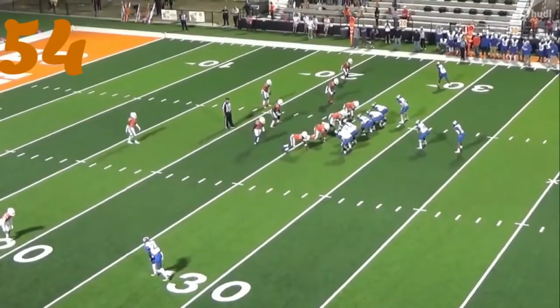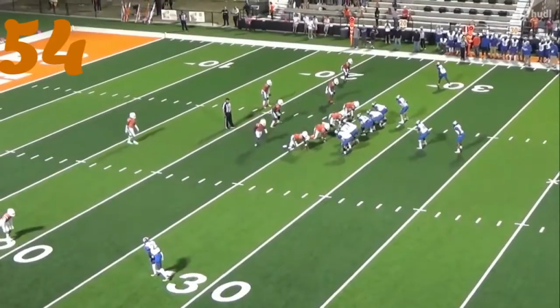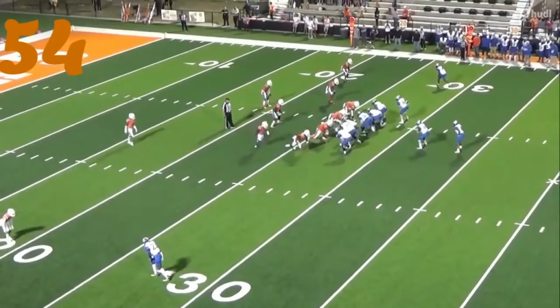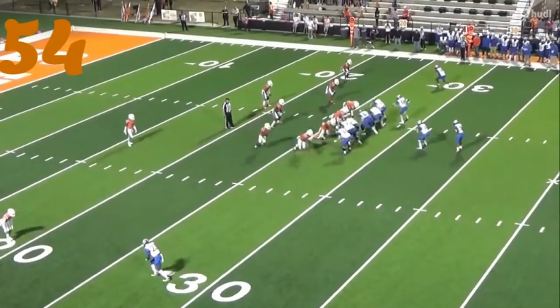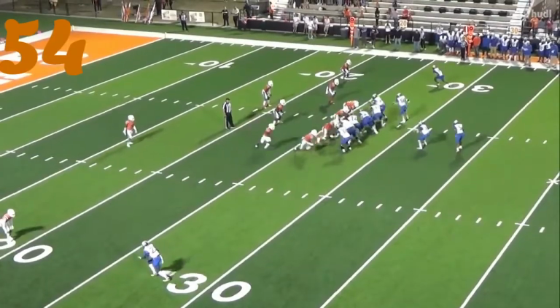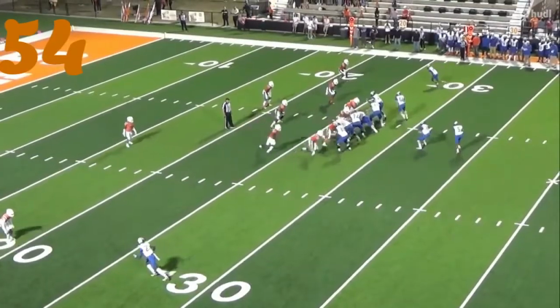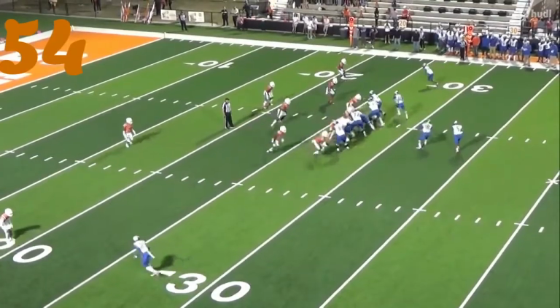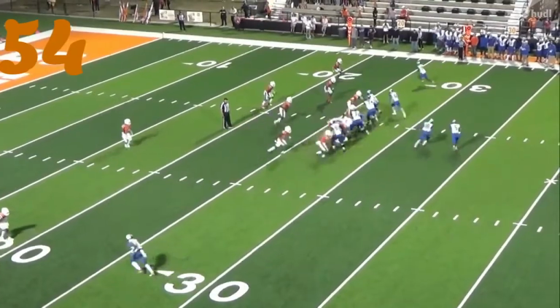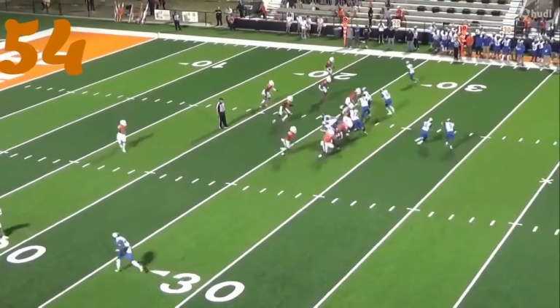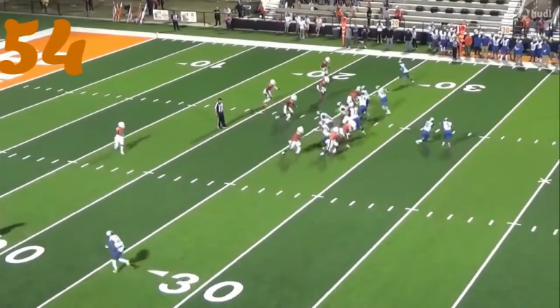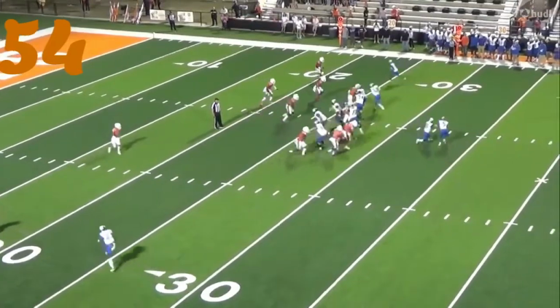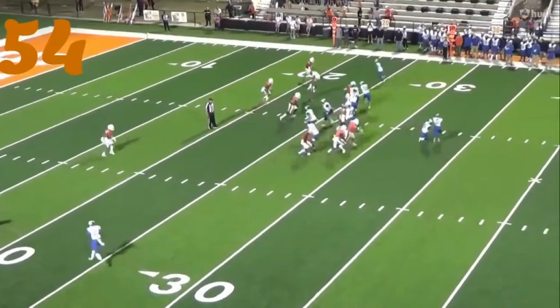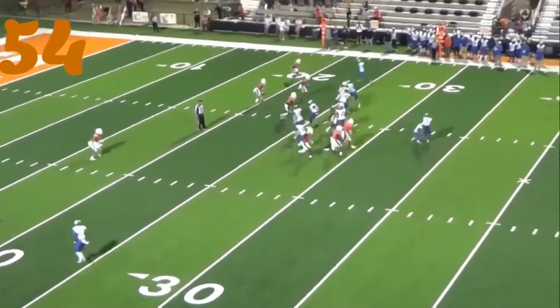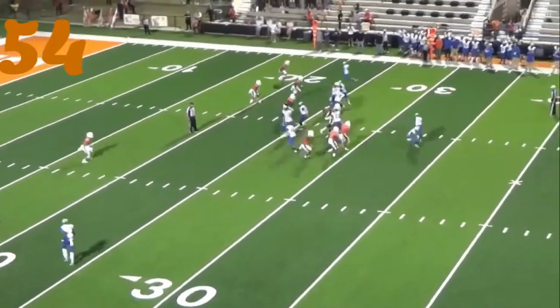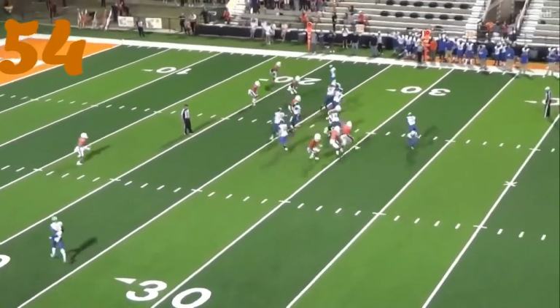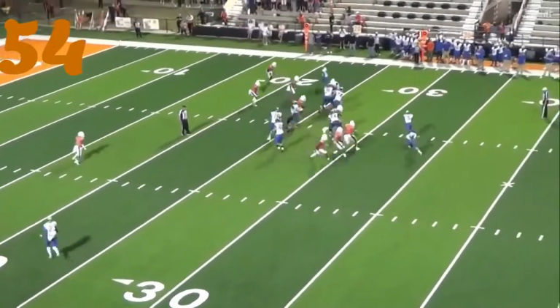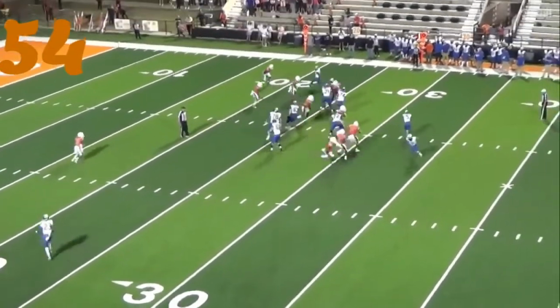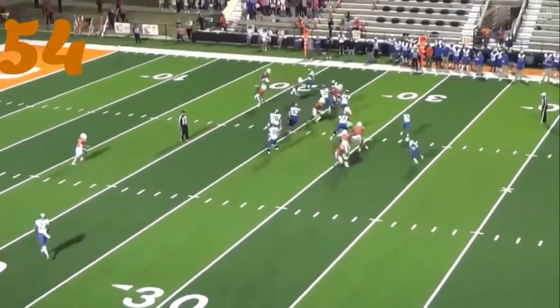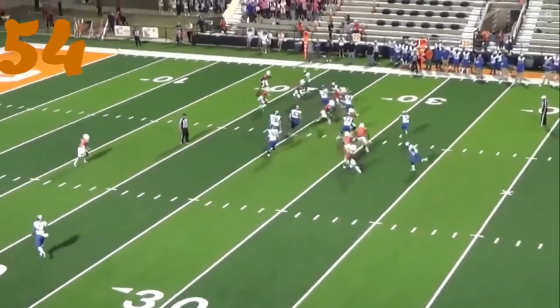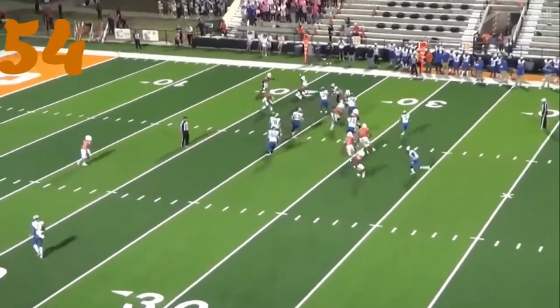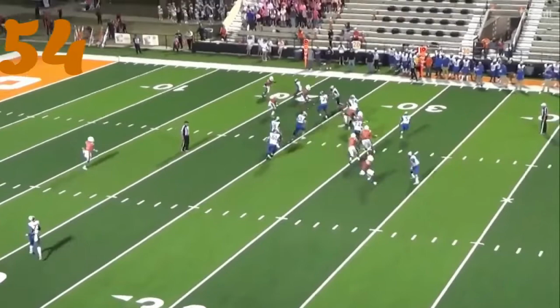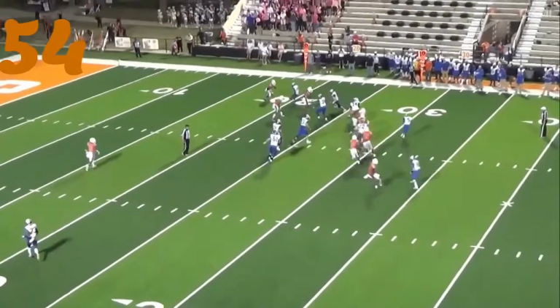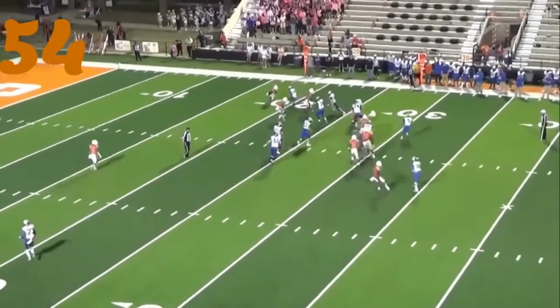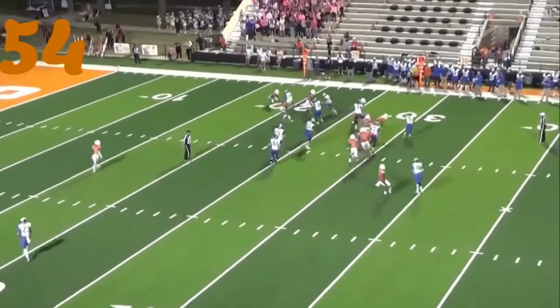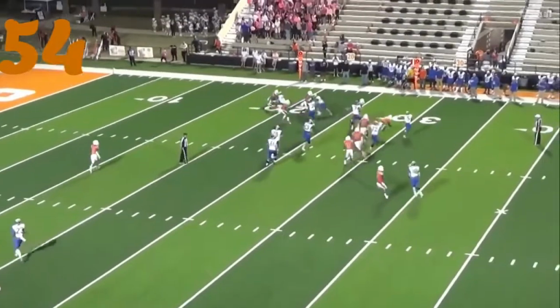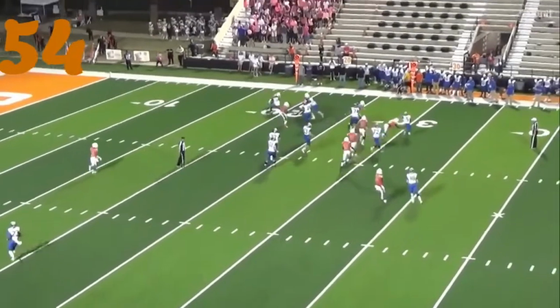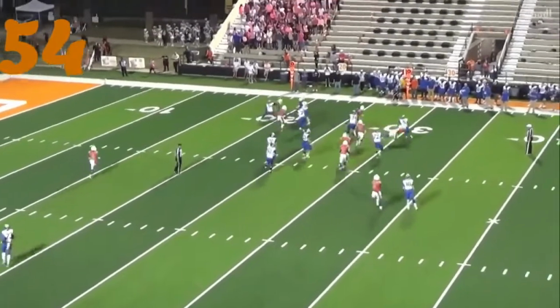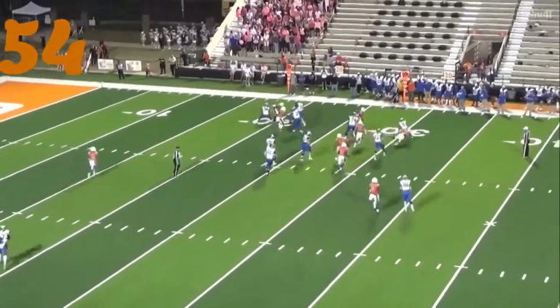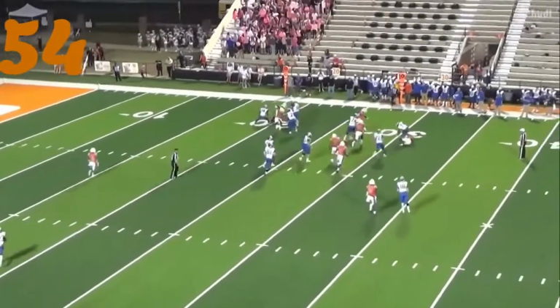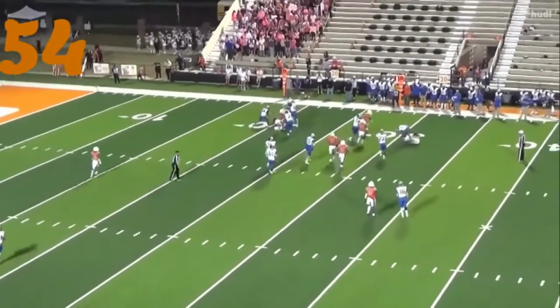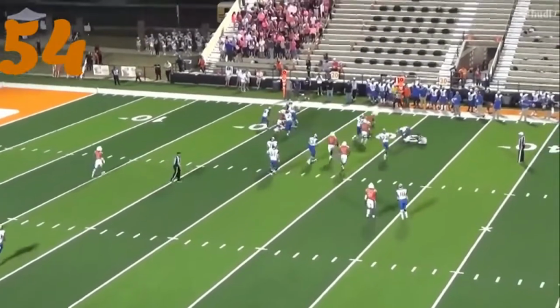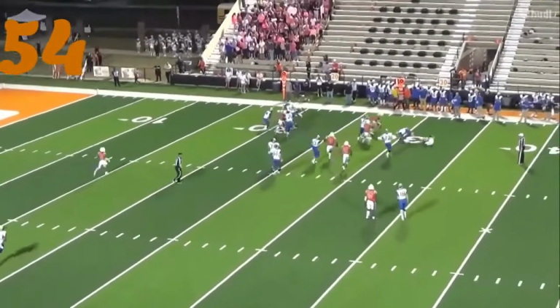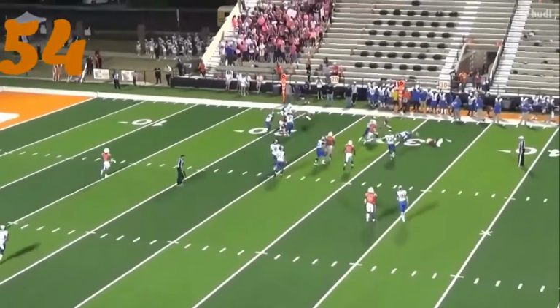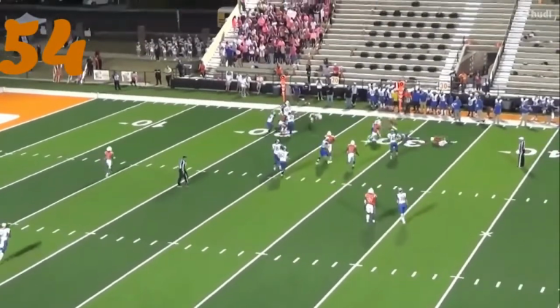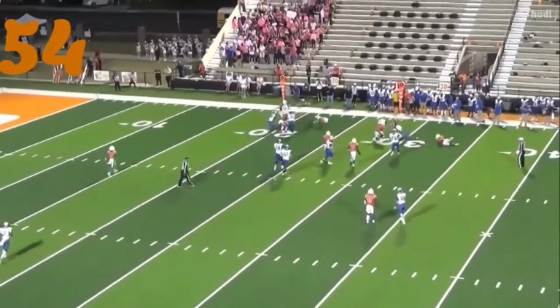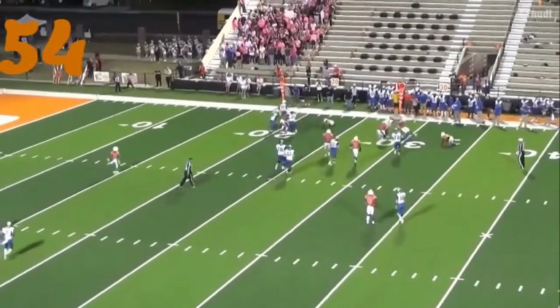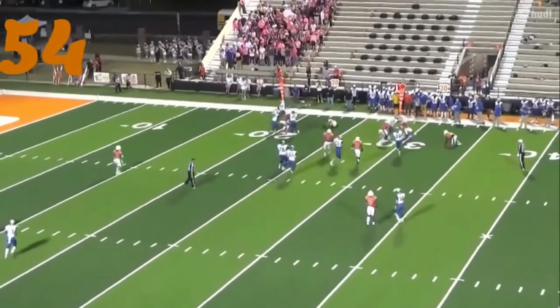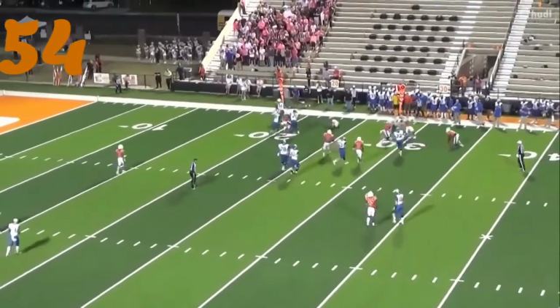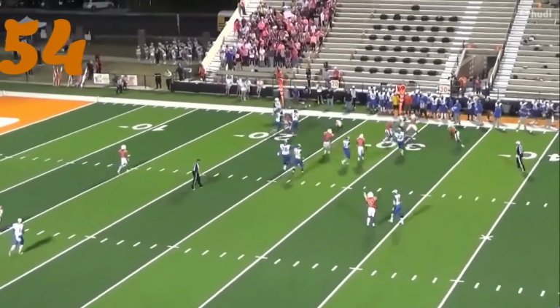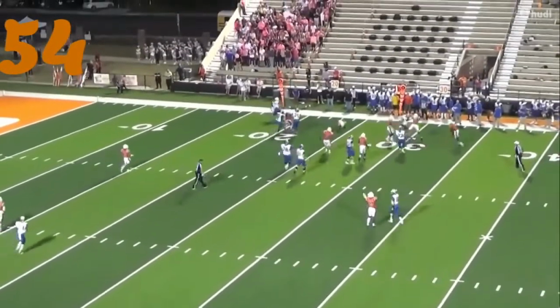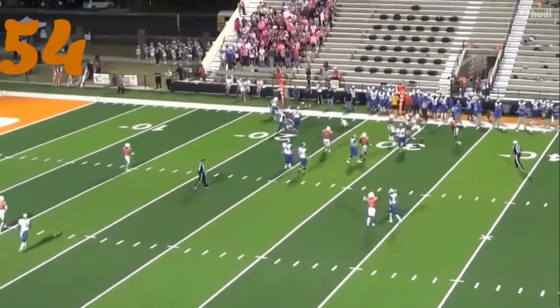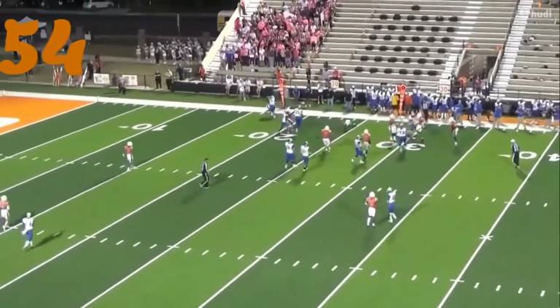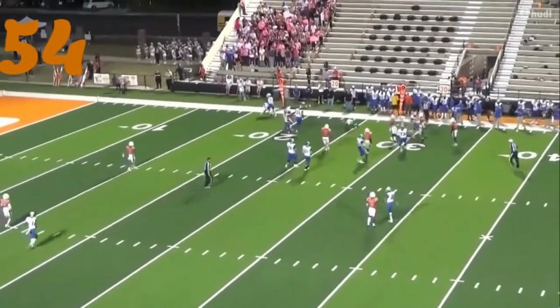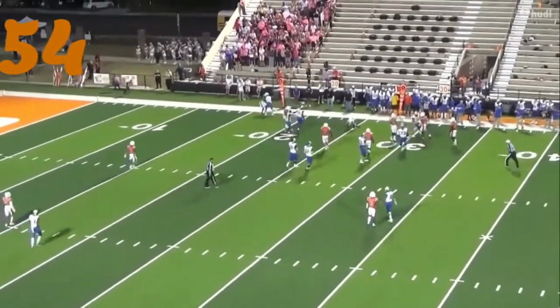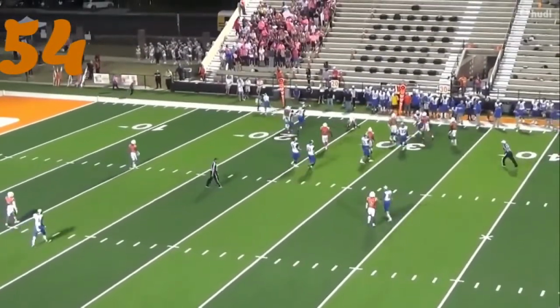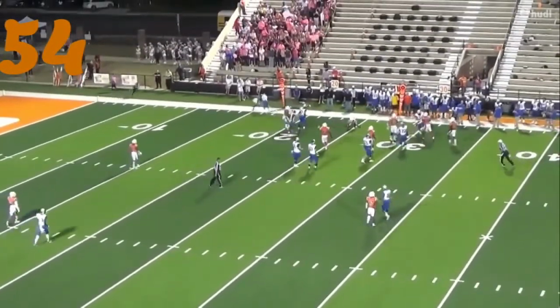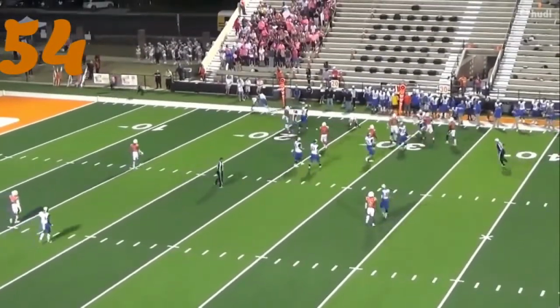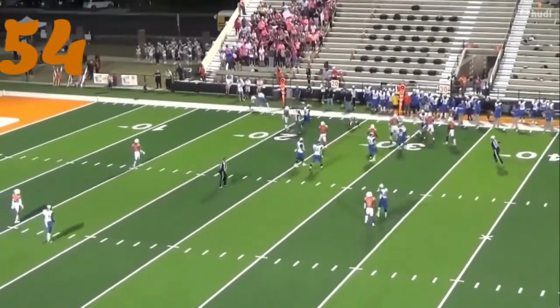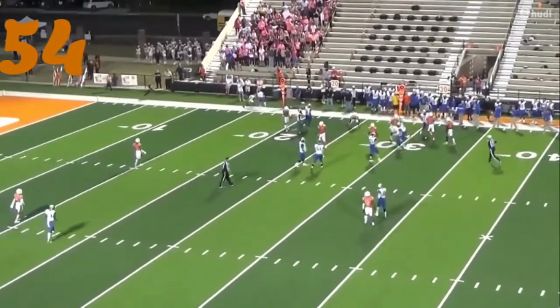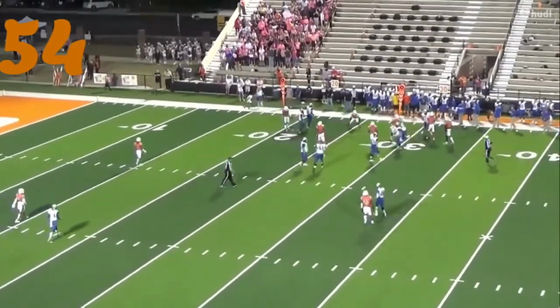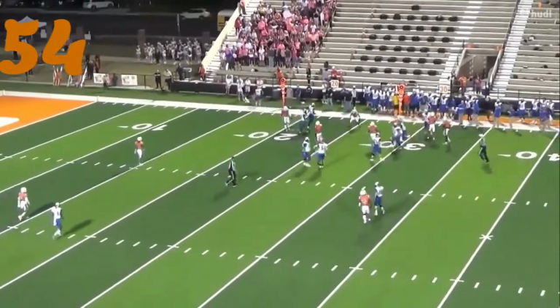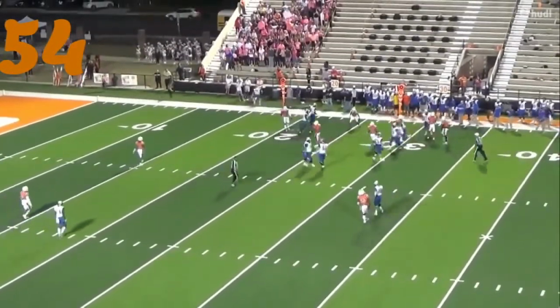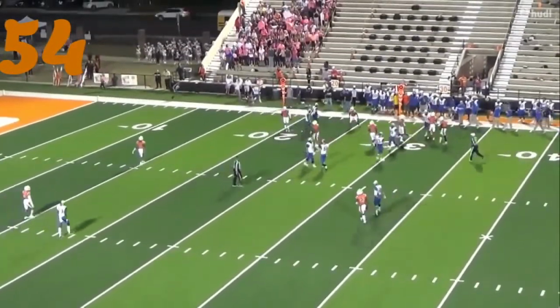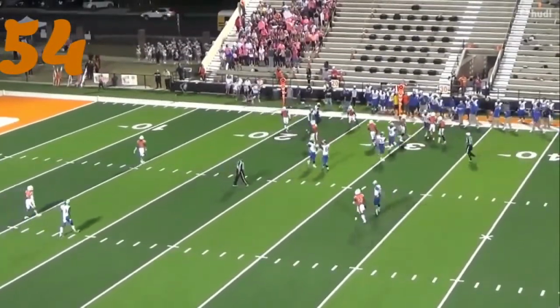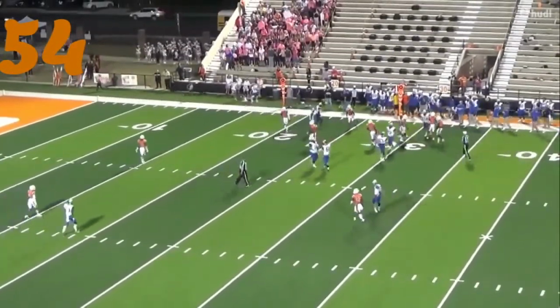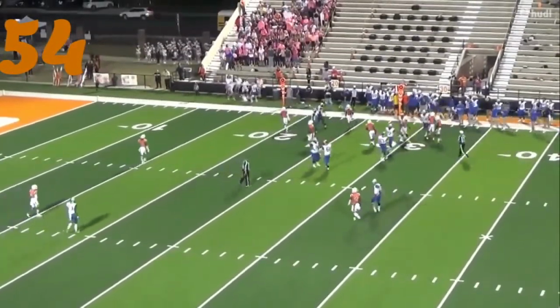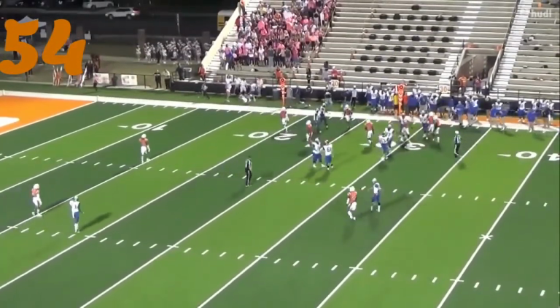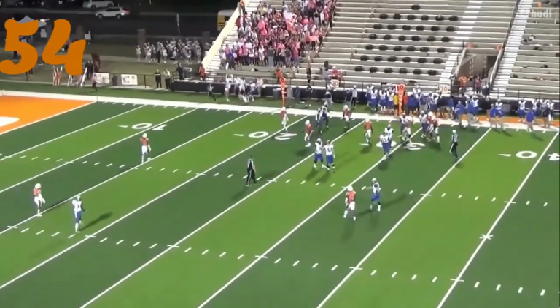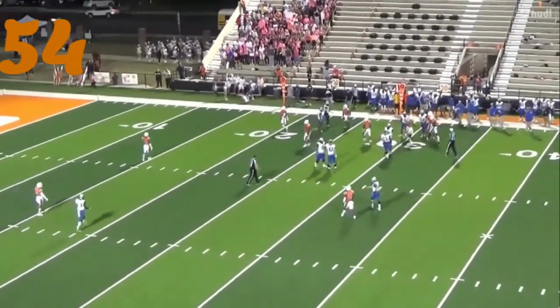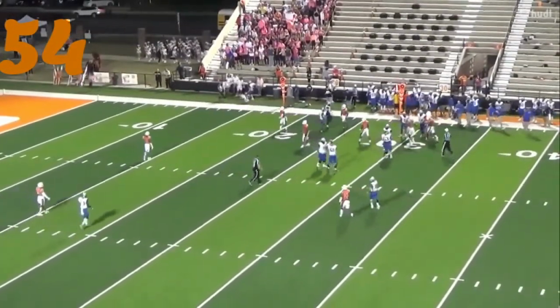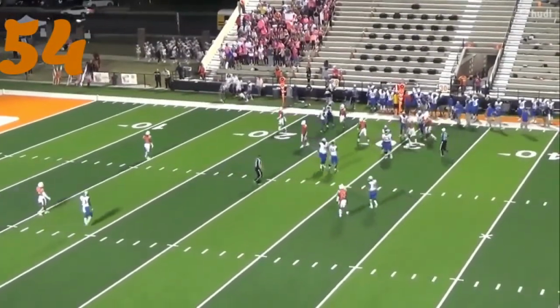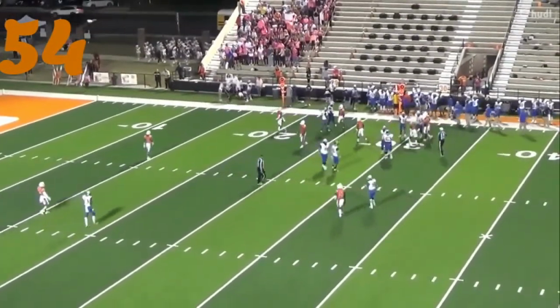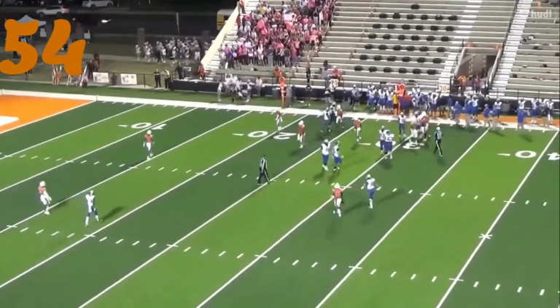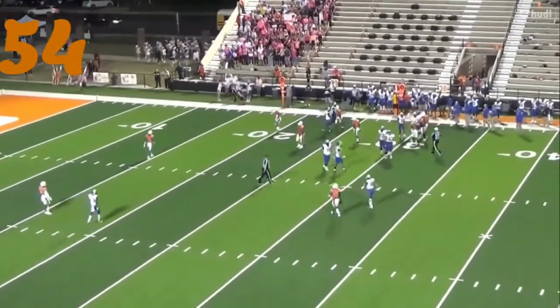Number 54, Darren Finley — running down Jacksonville on the outside zone. What a play, great tackle.